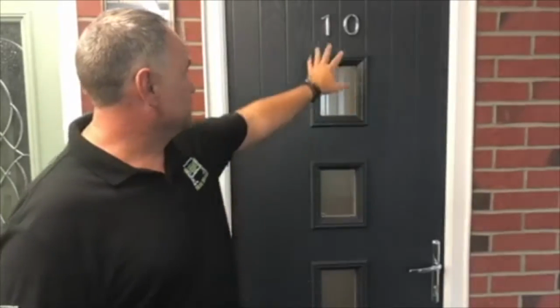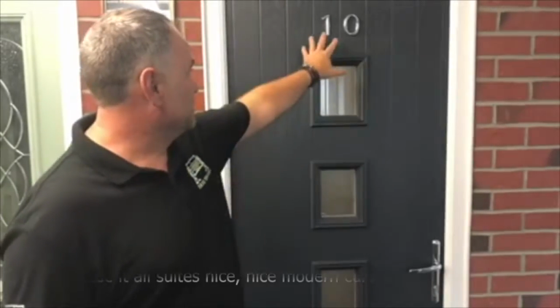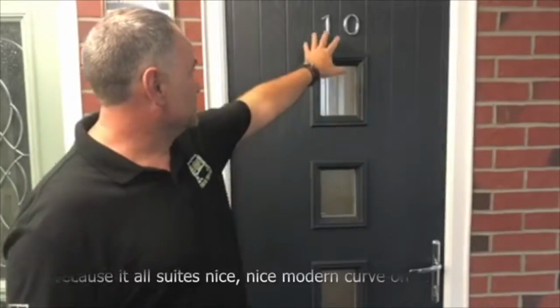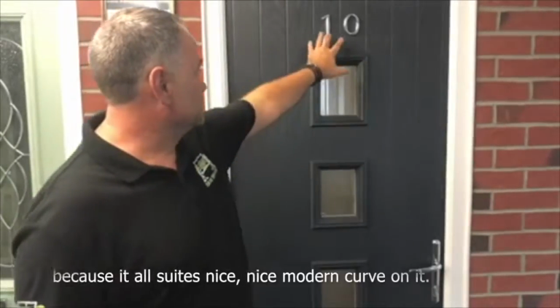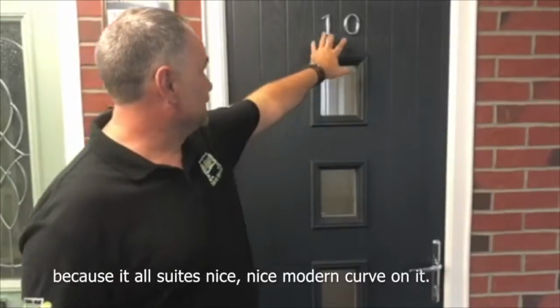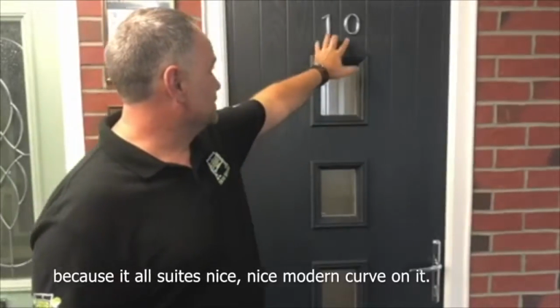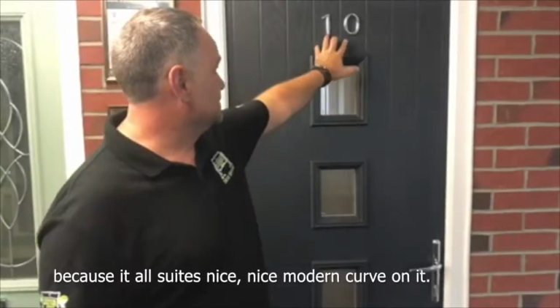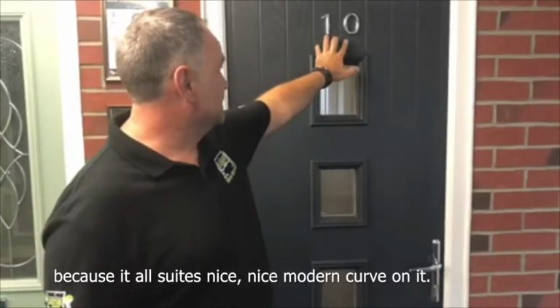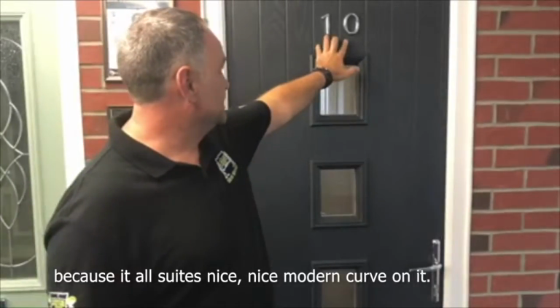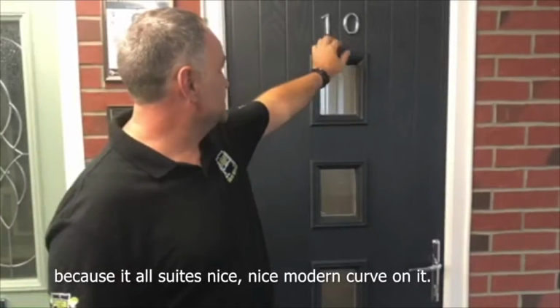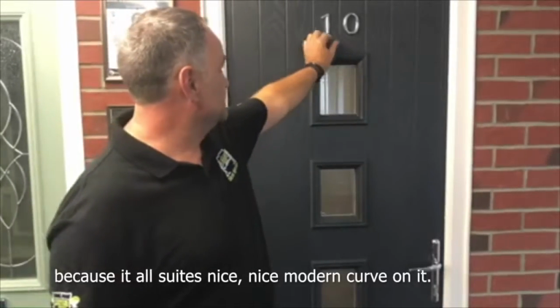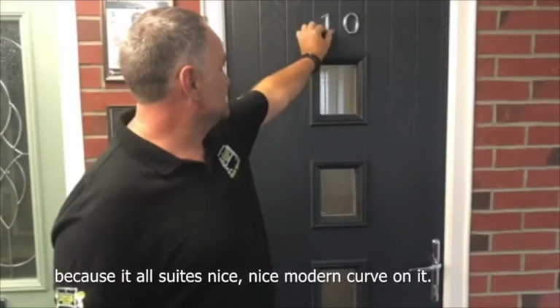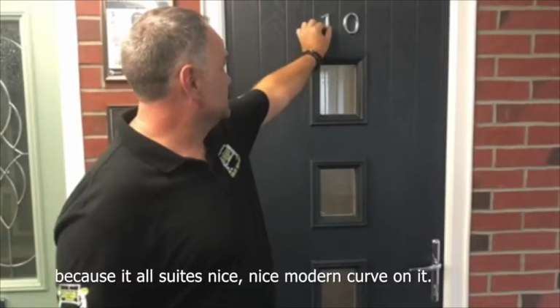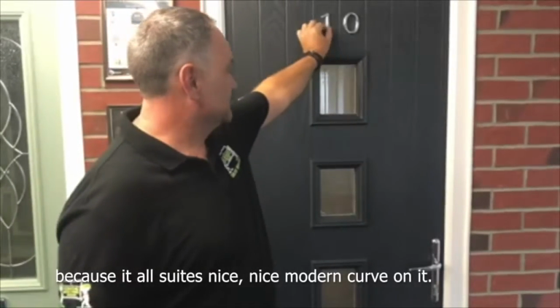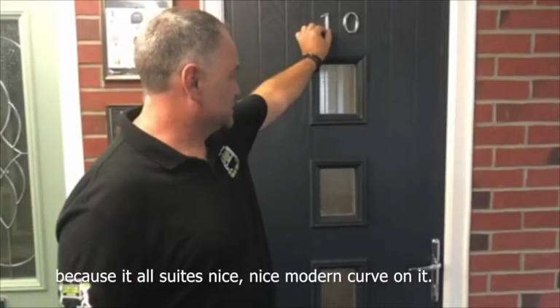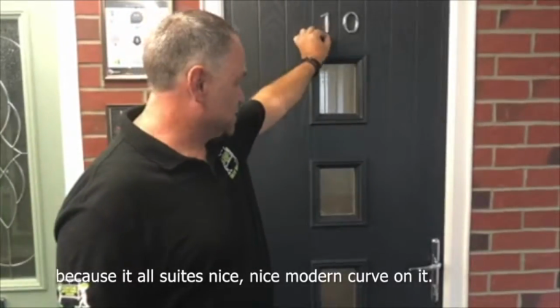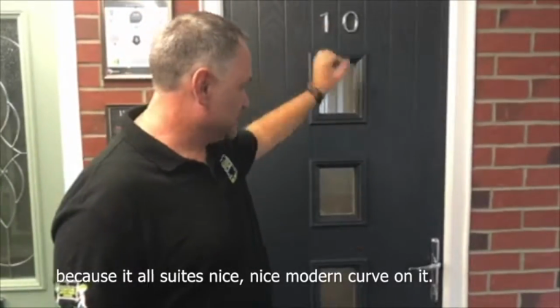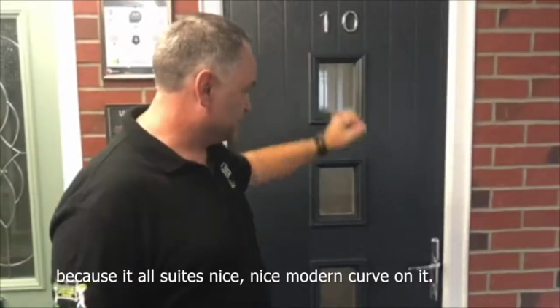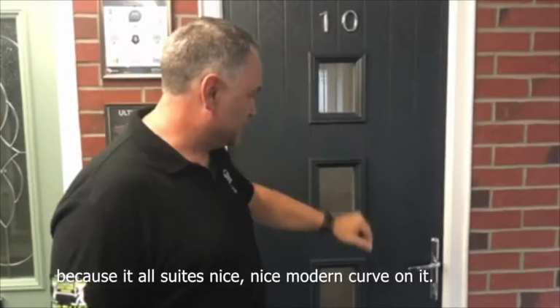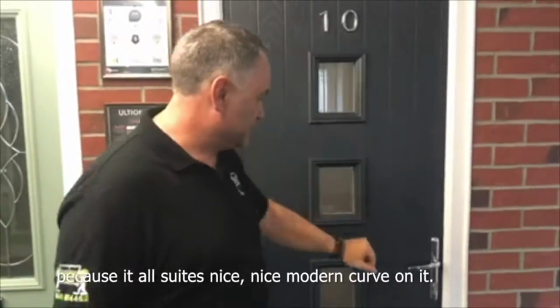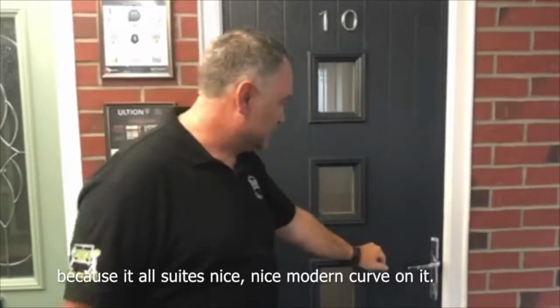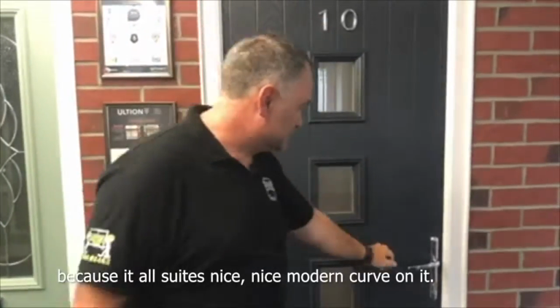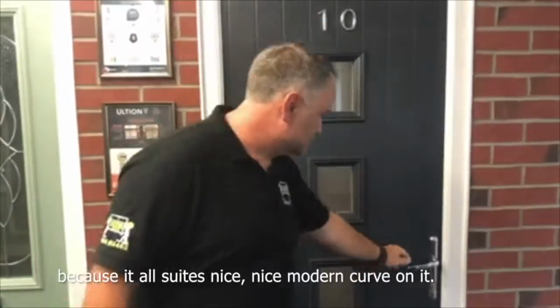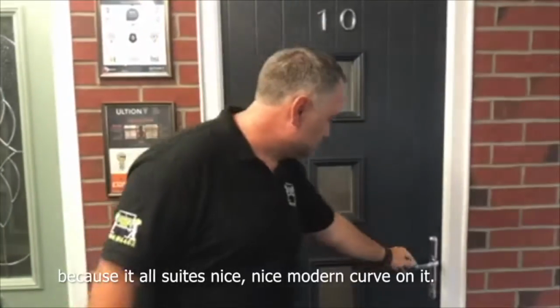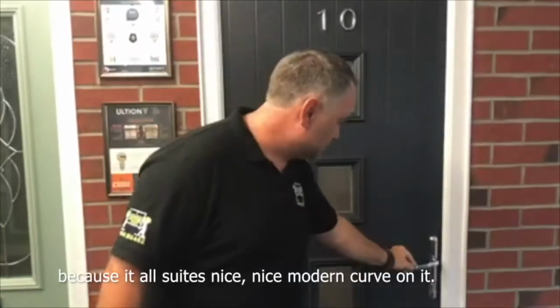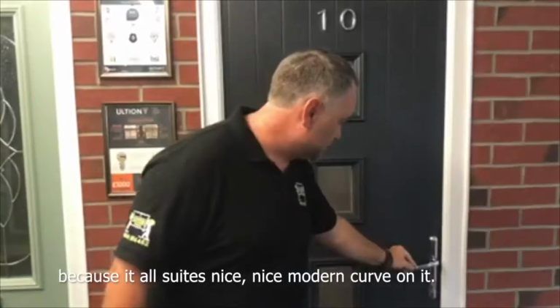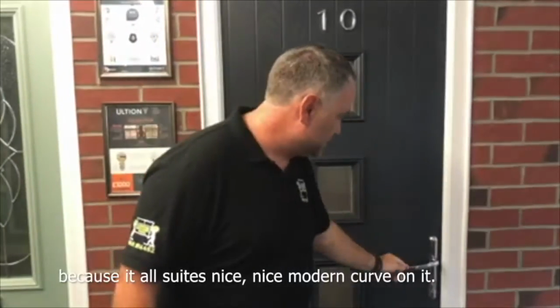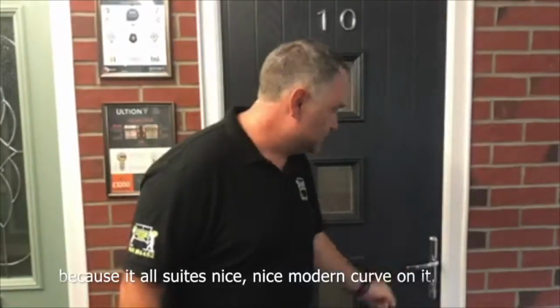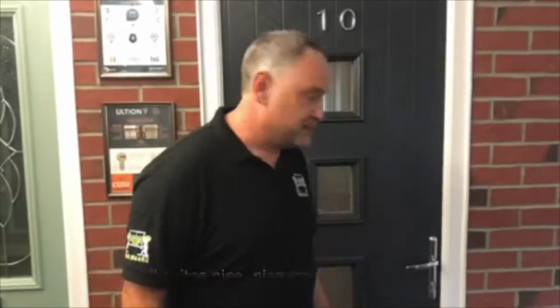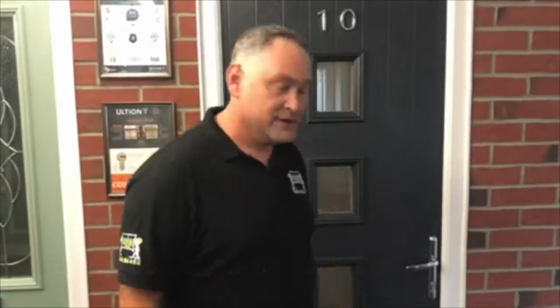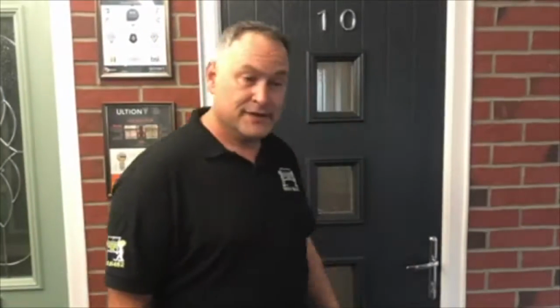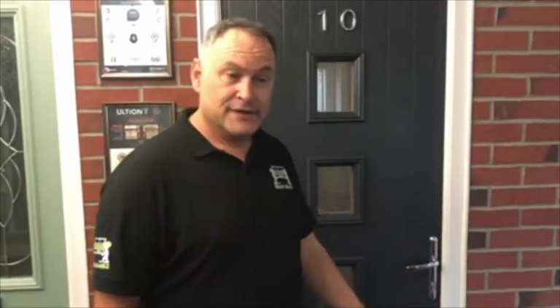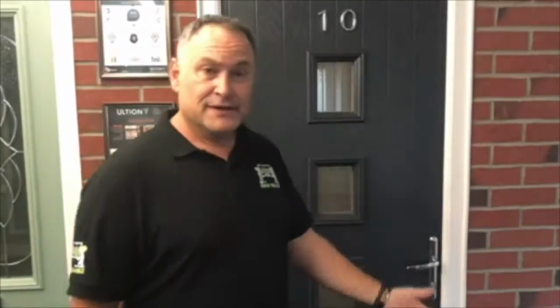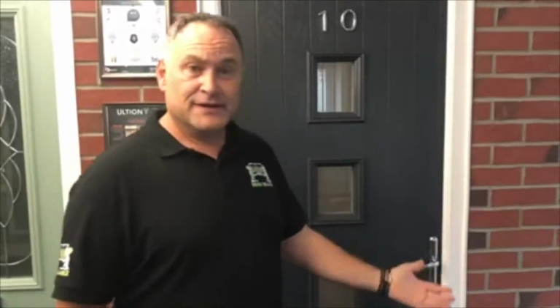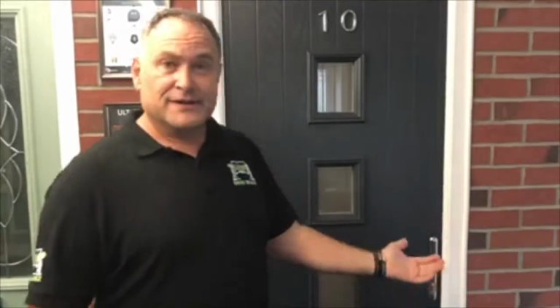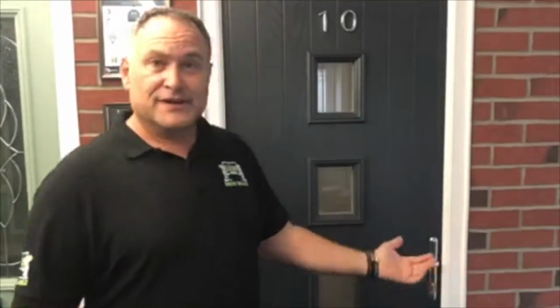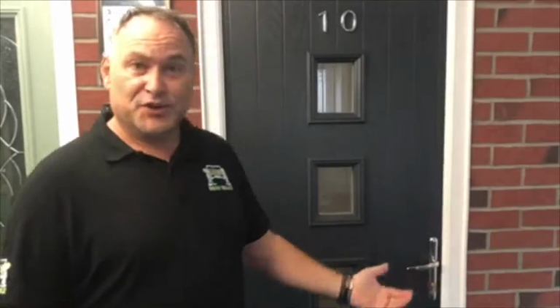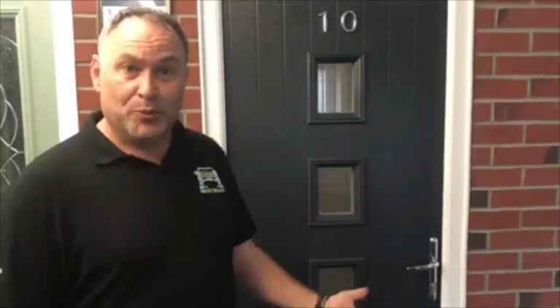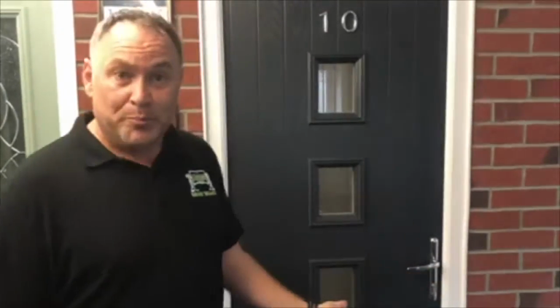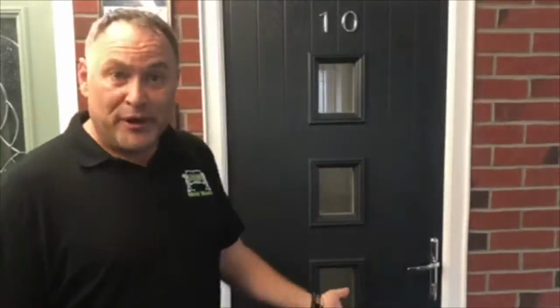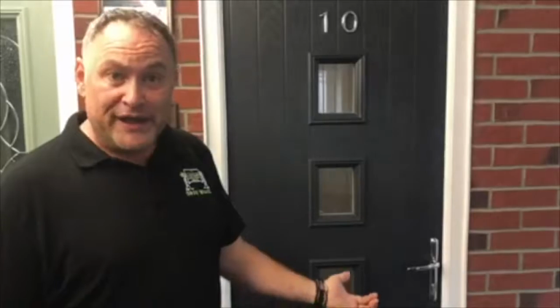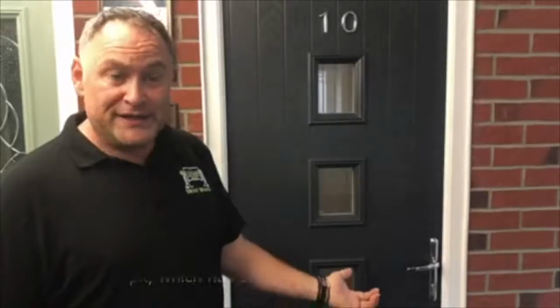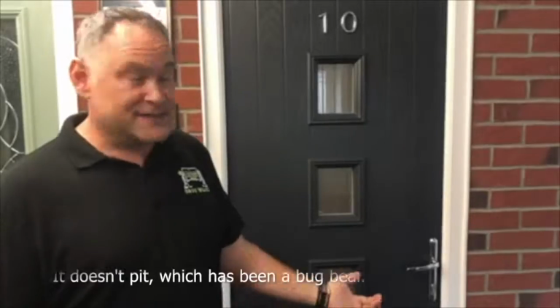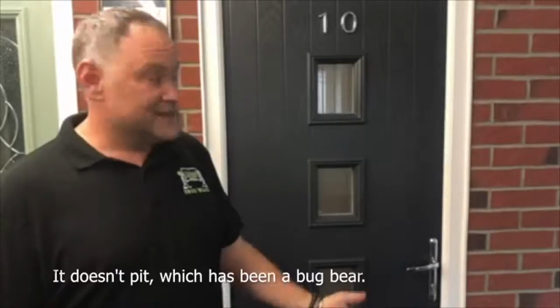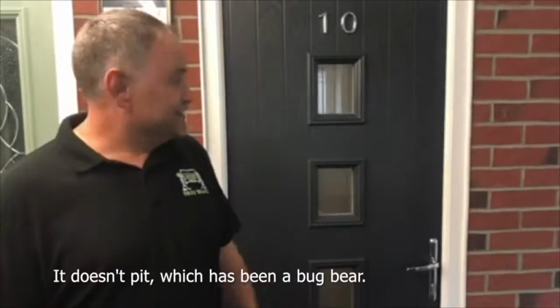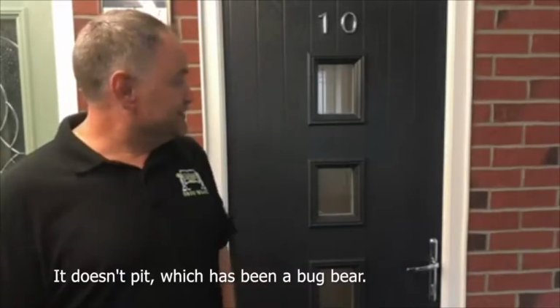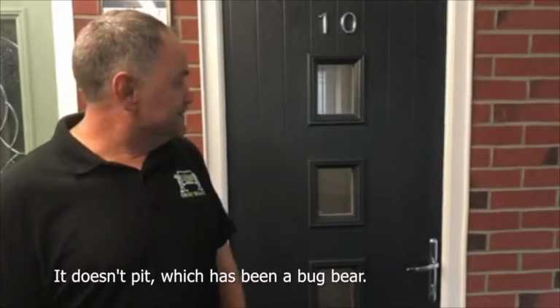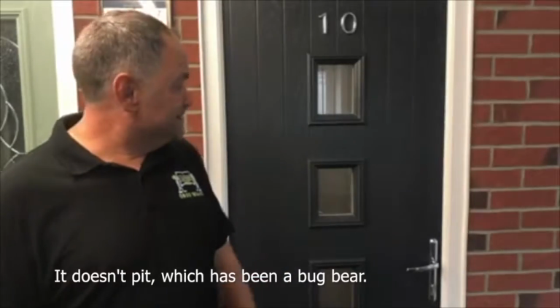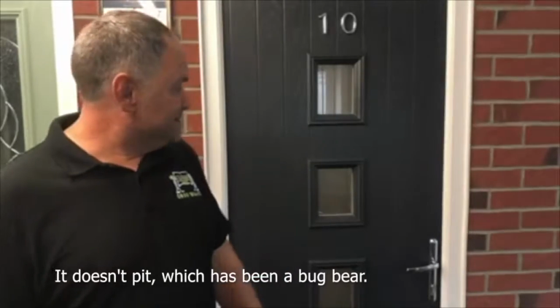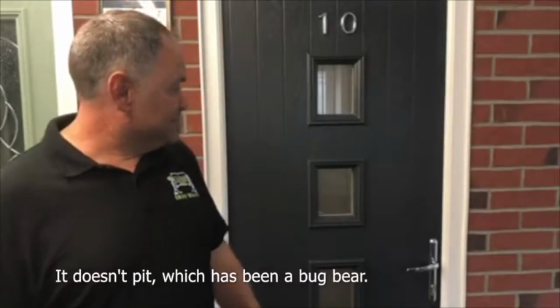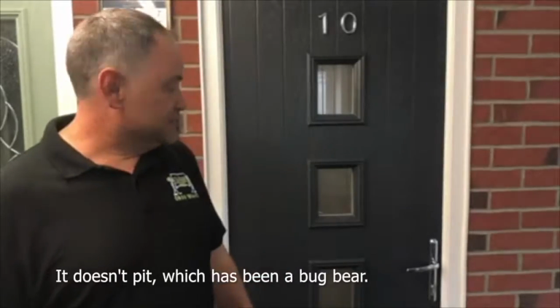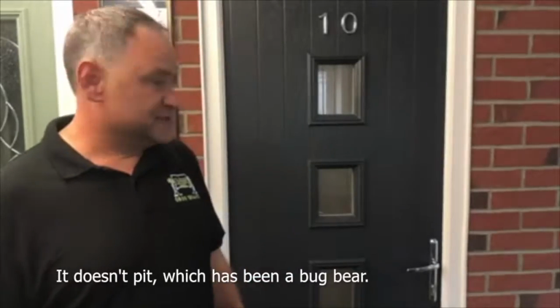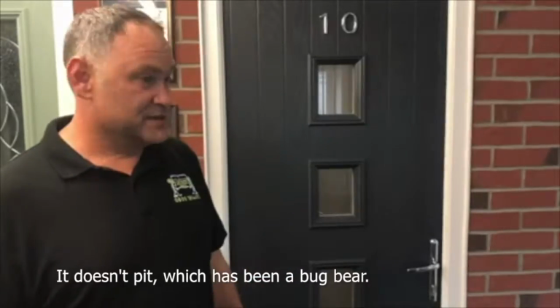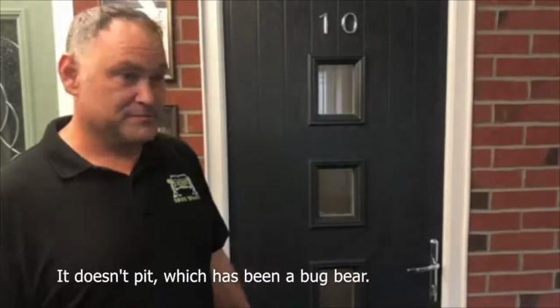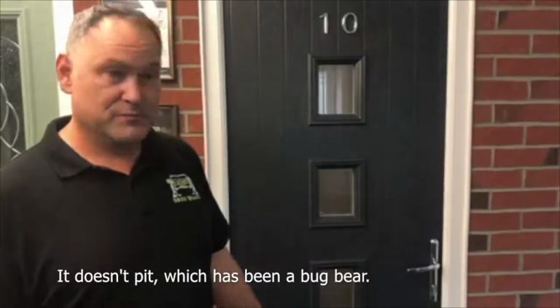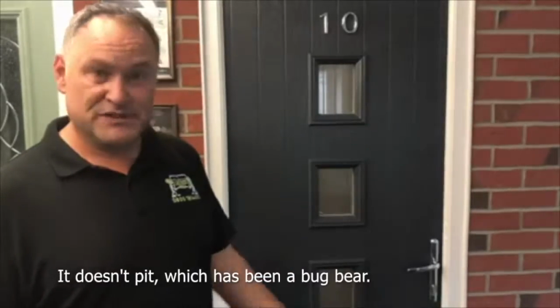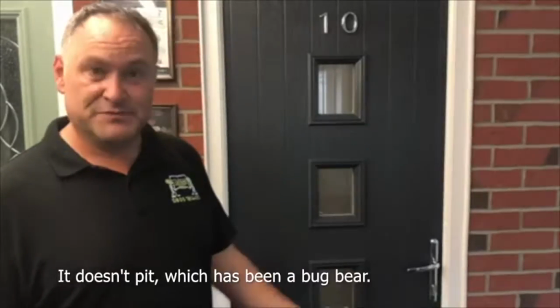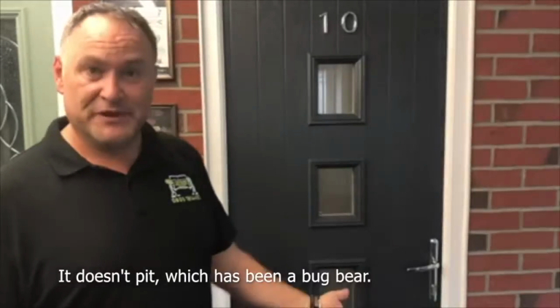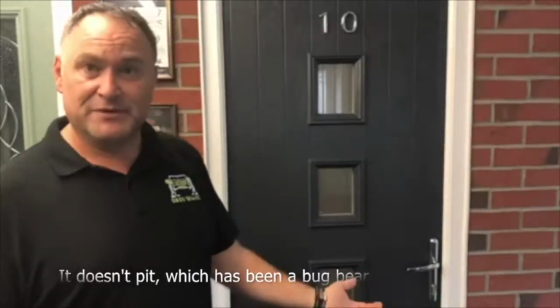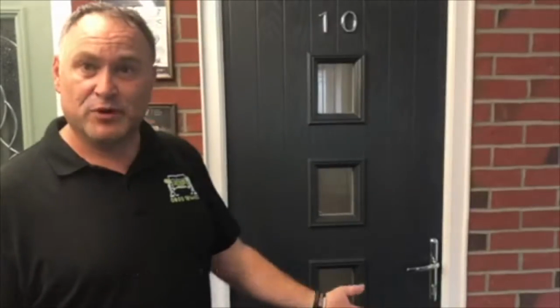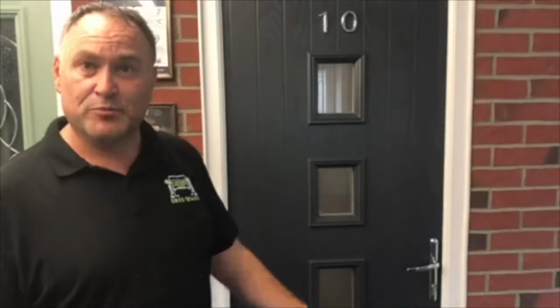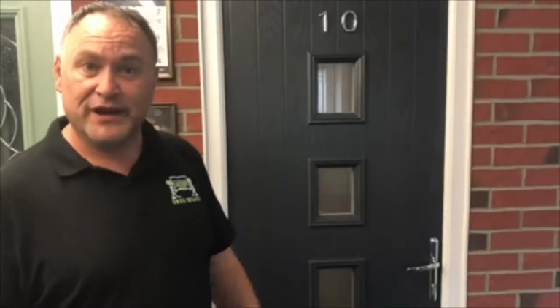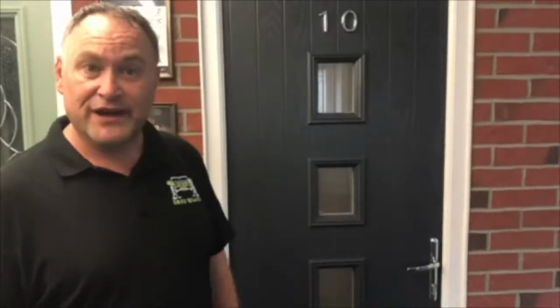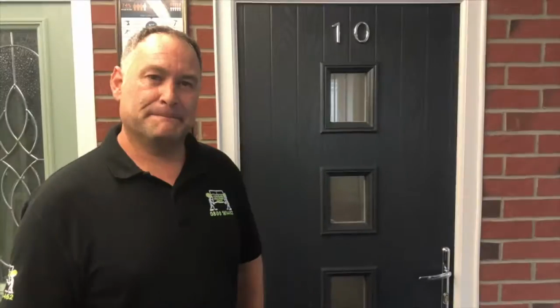It's all suite, nice — nice curve on it, nice and modern. The dunk pit, which has been a bugbear, is sorted.